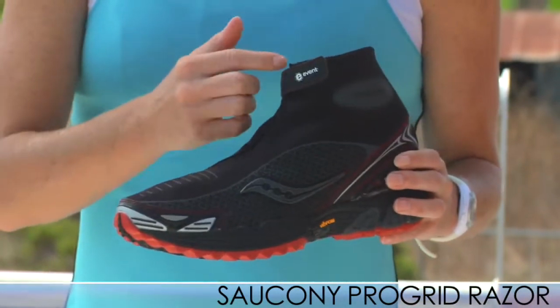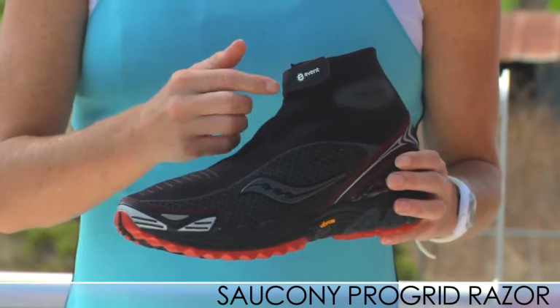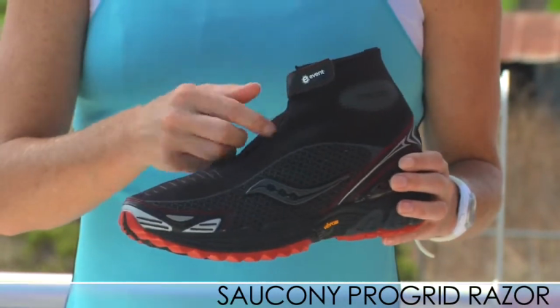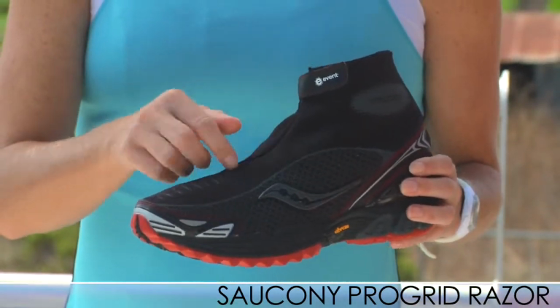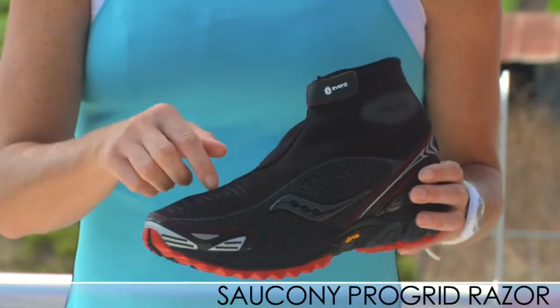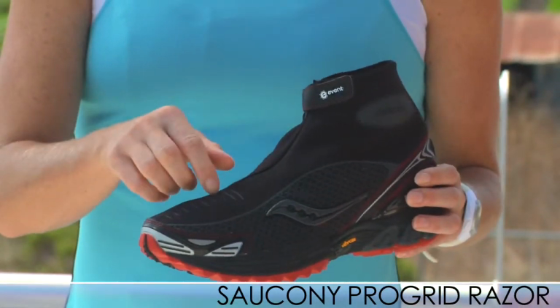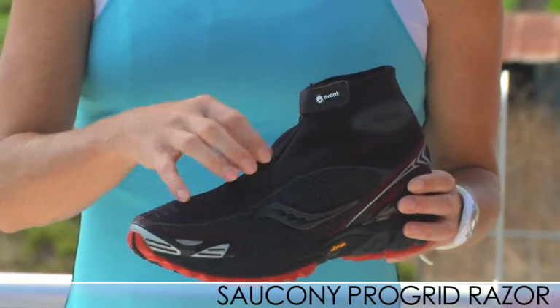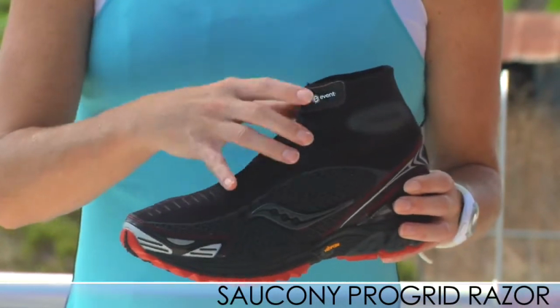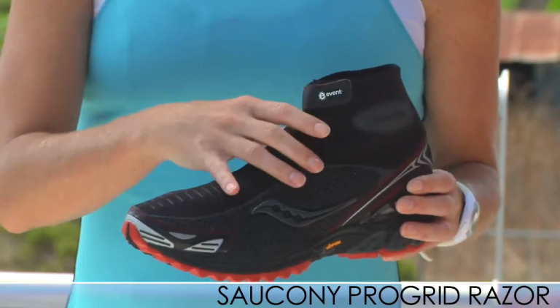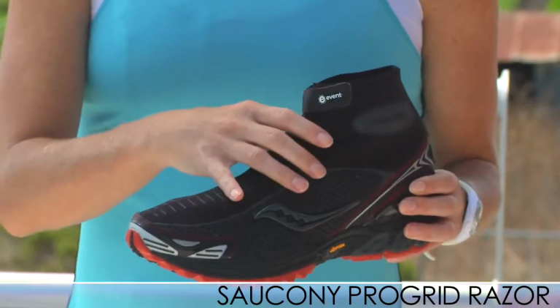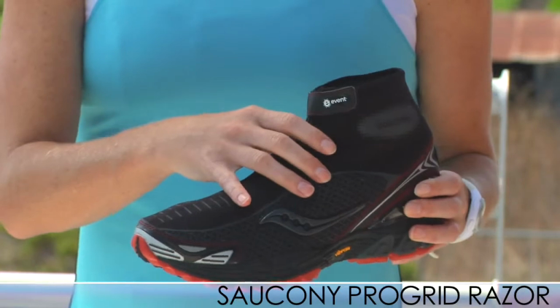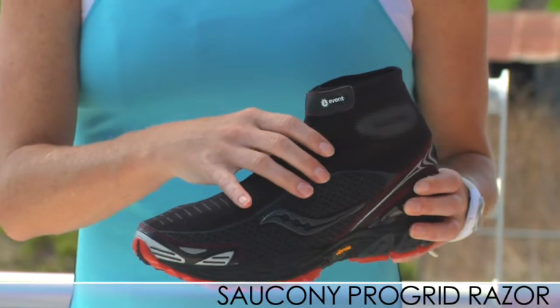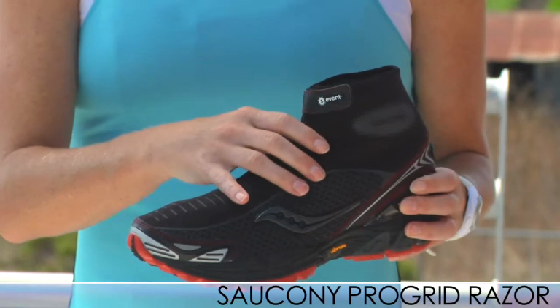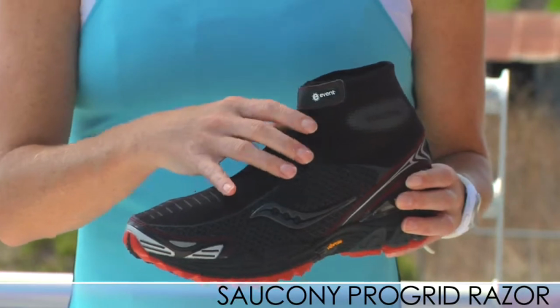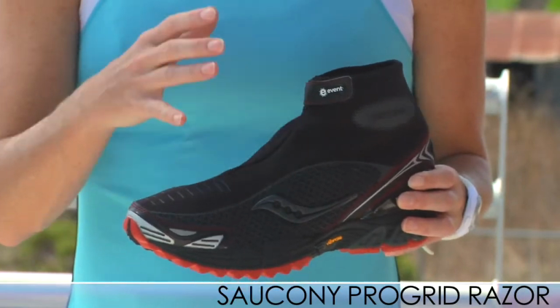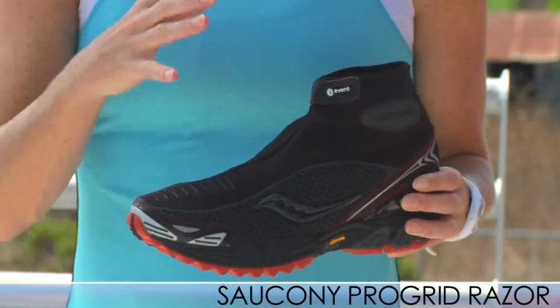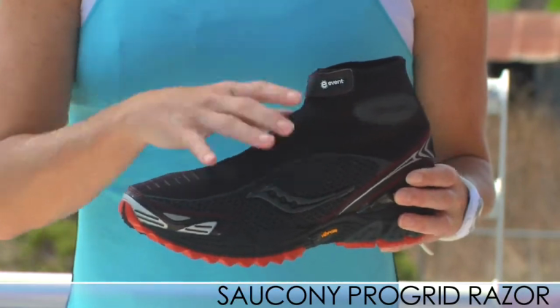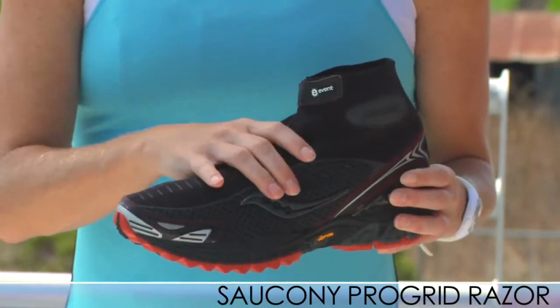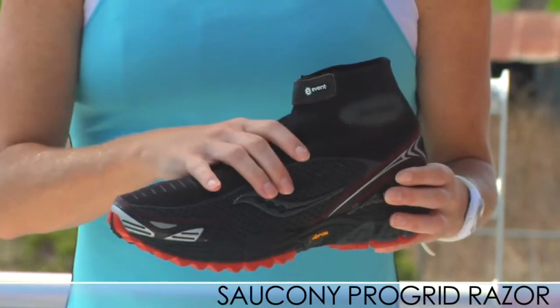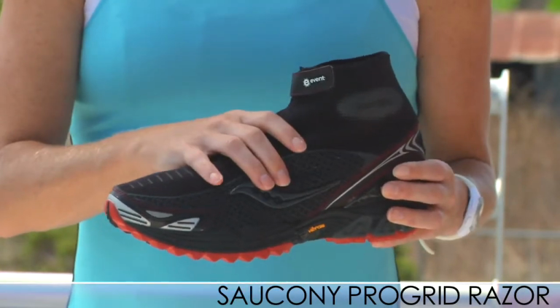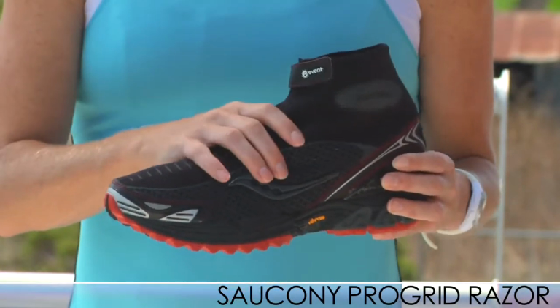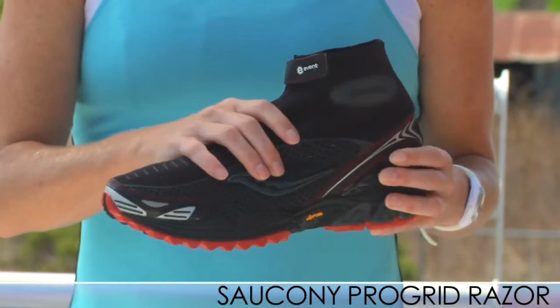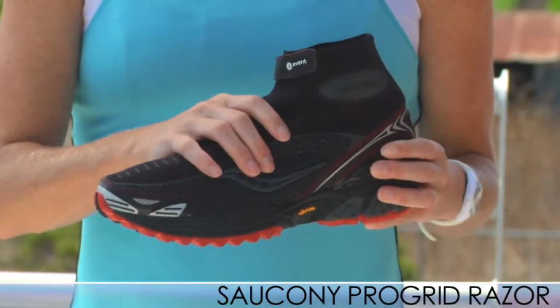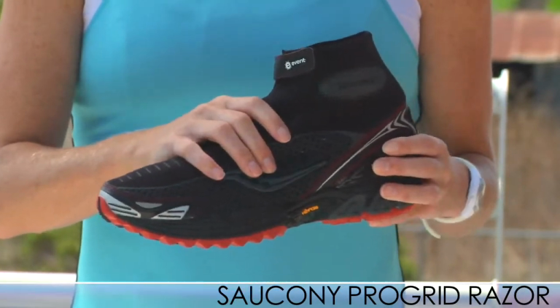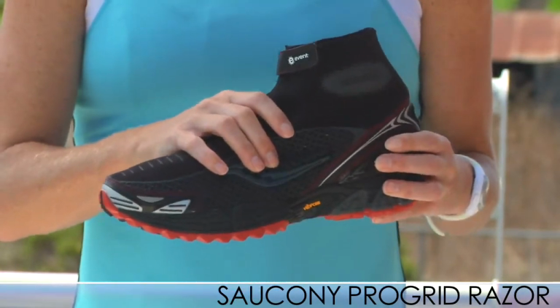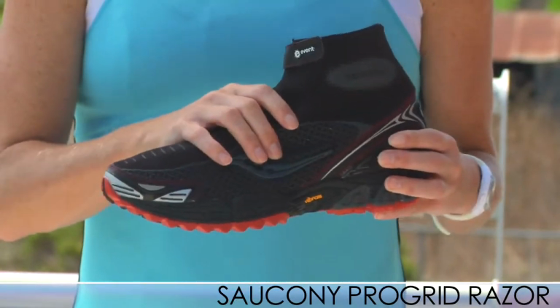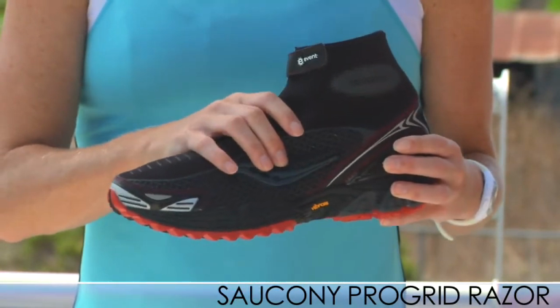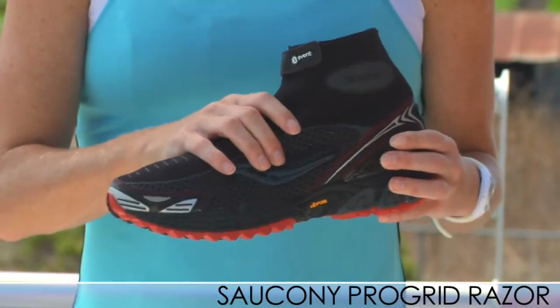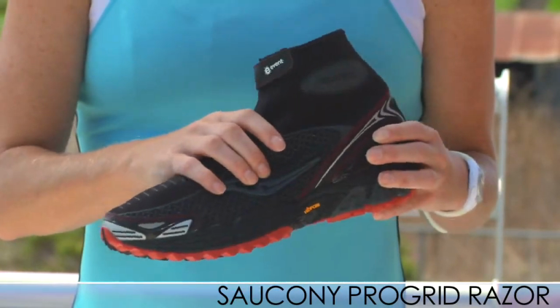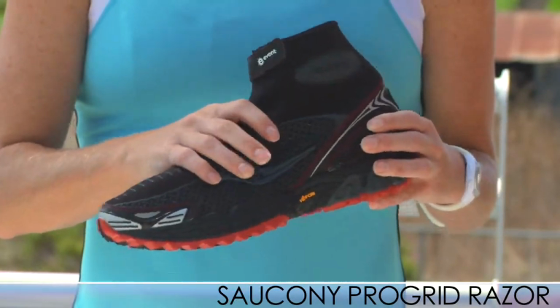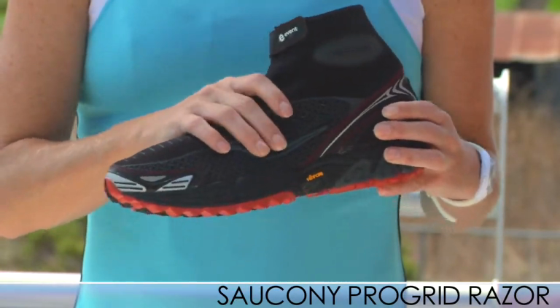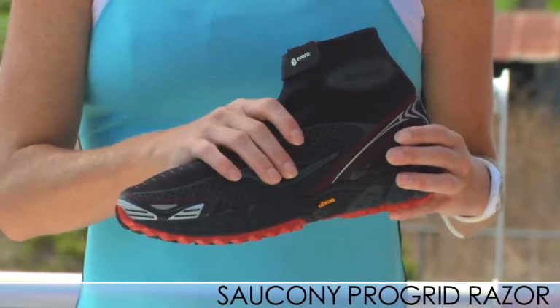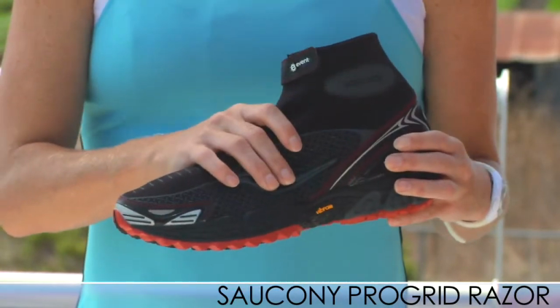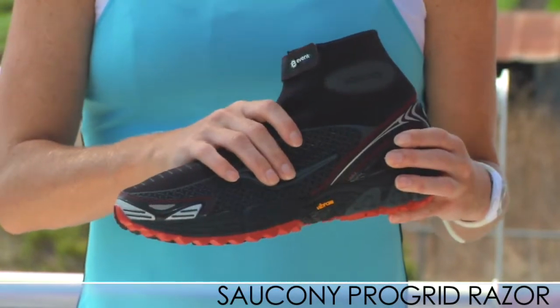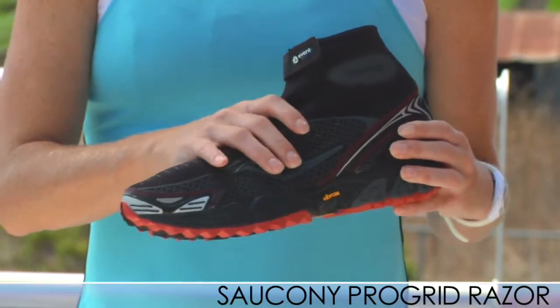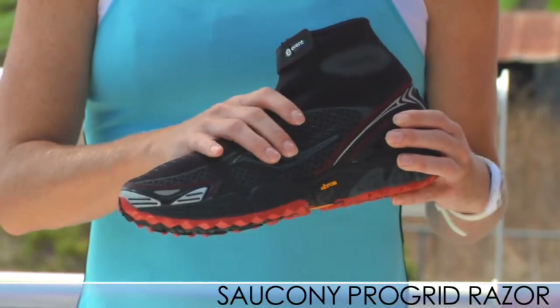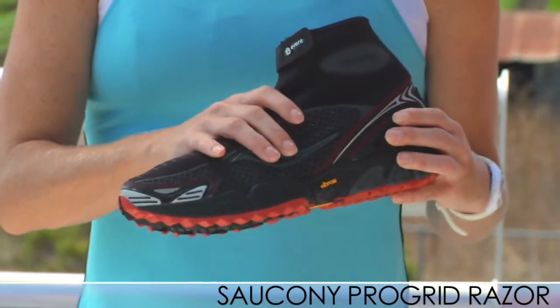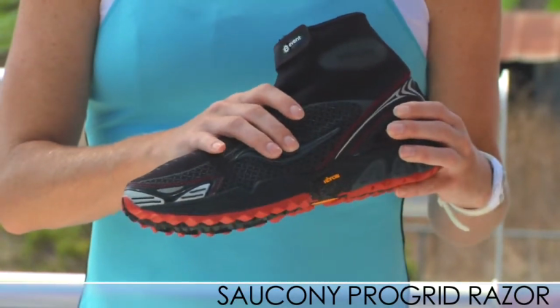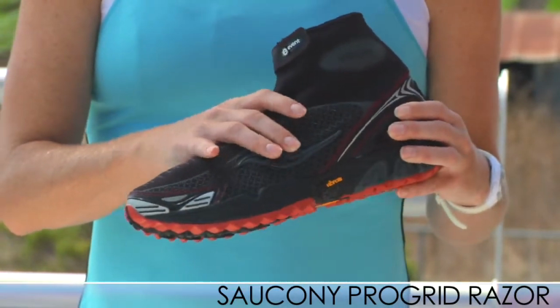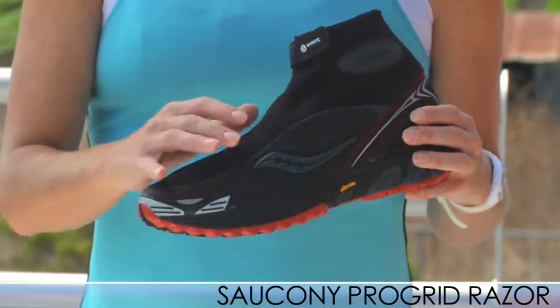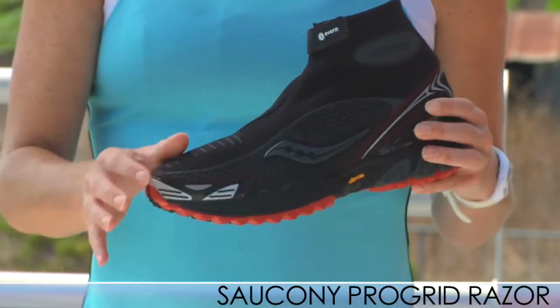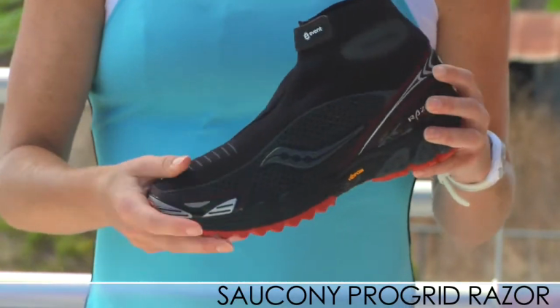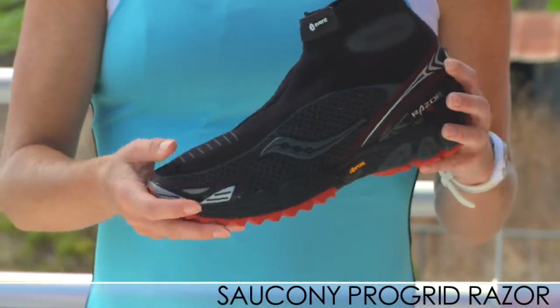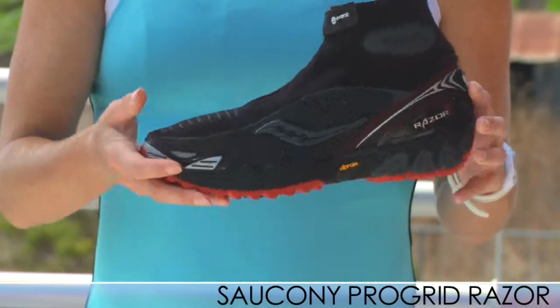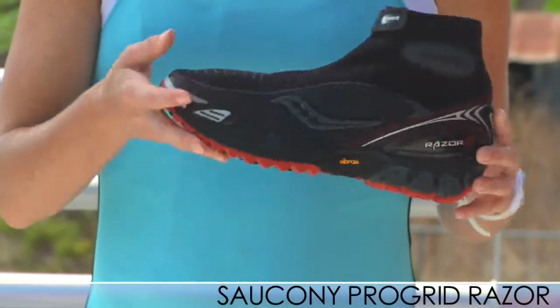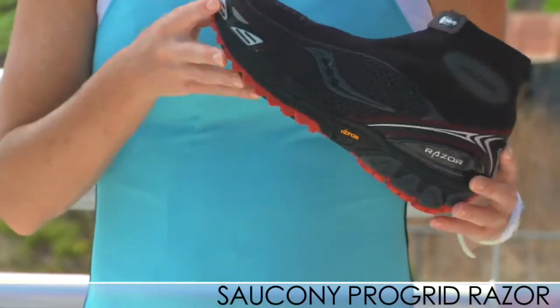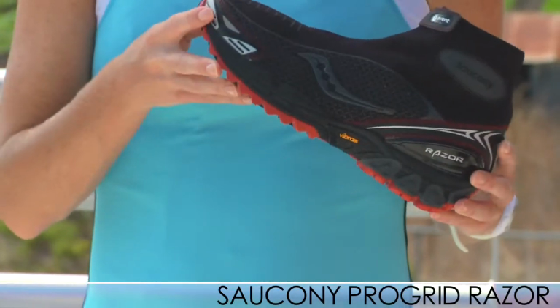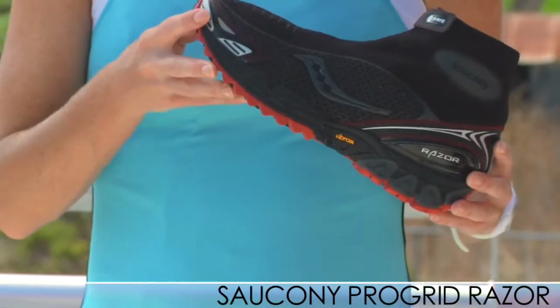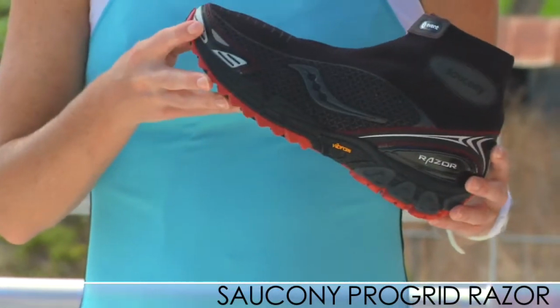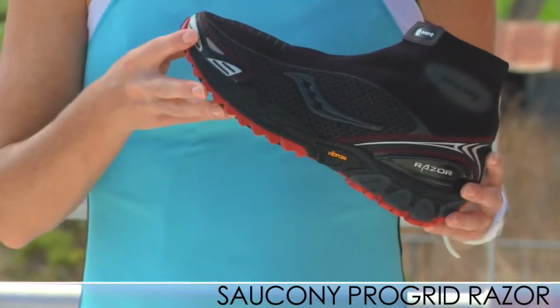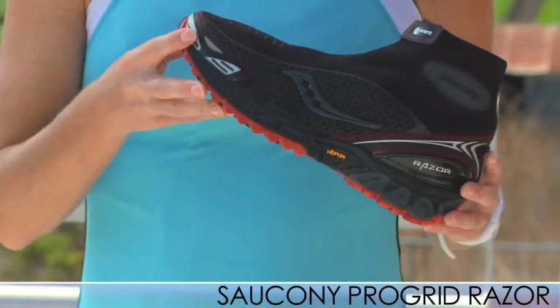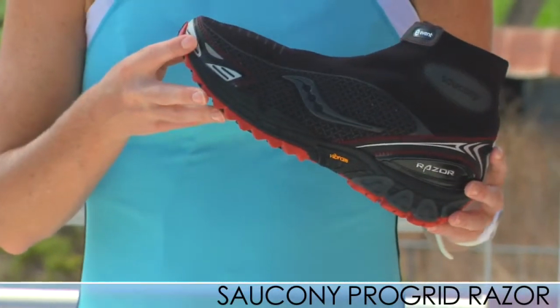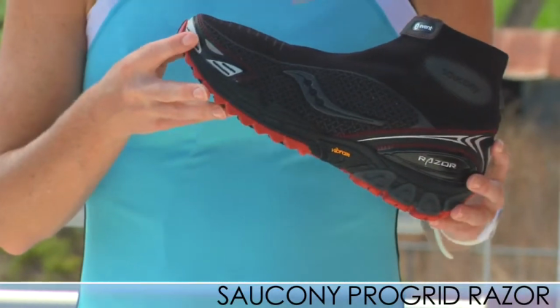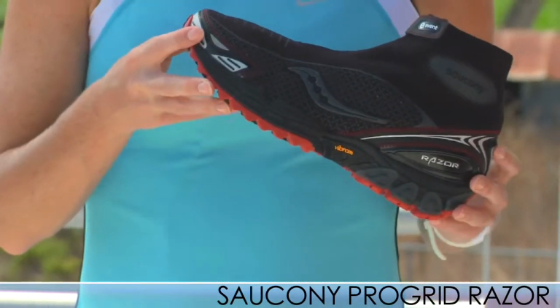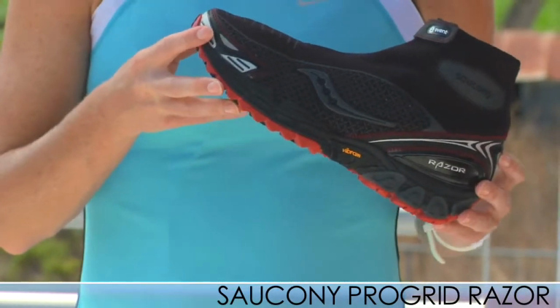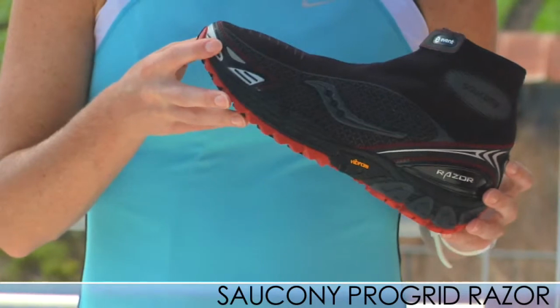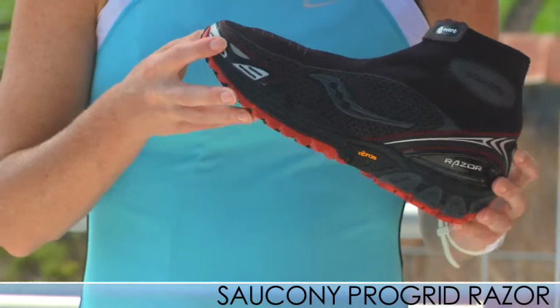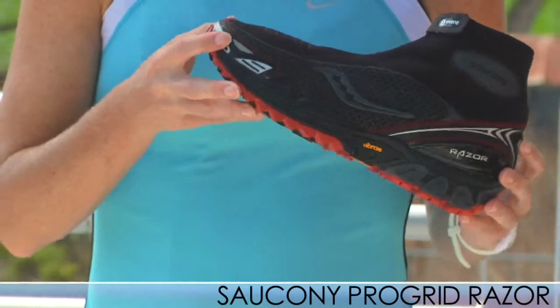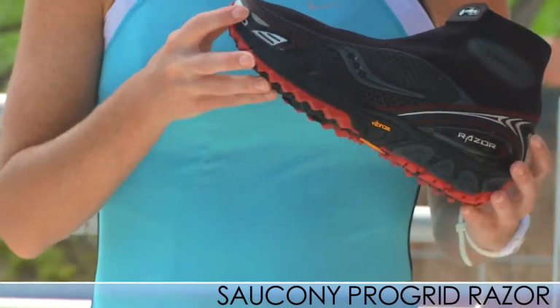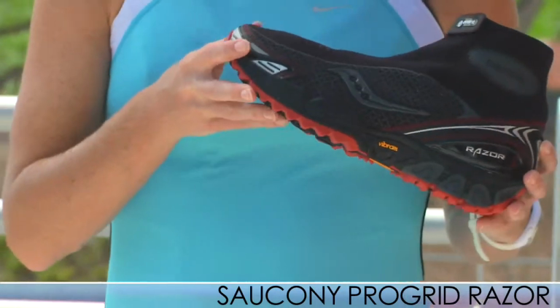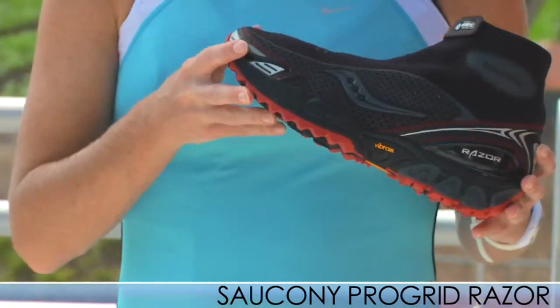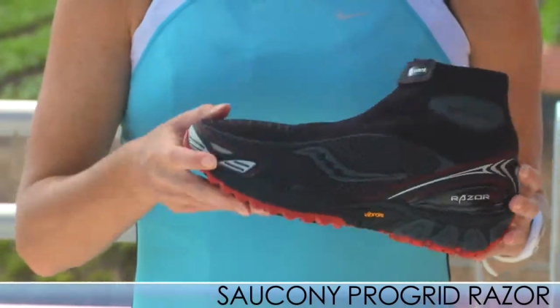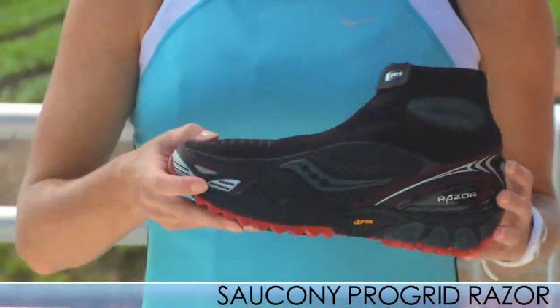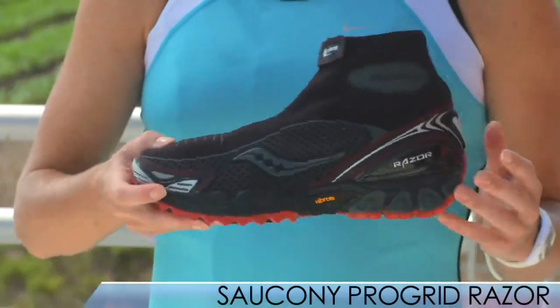When you unzip it, you still have the laces so the shoe can have a nice personalized fit as well. This is the Pro Grid Razor from Saucony — check it out.